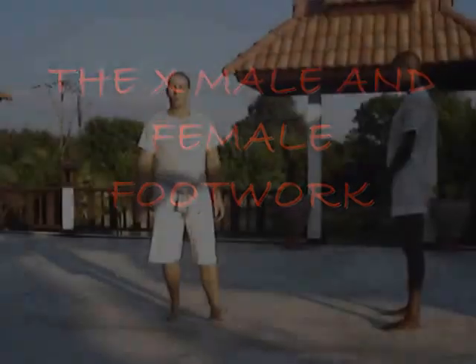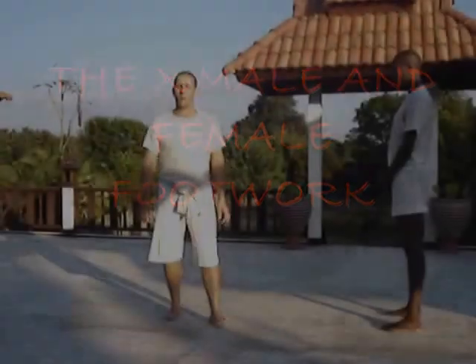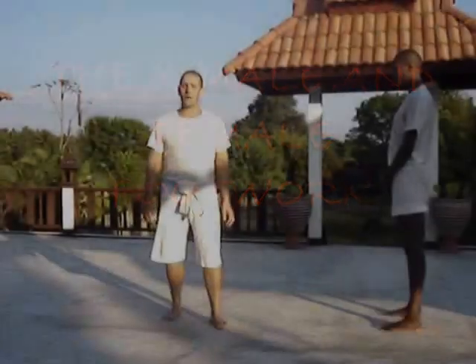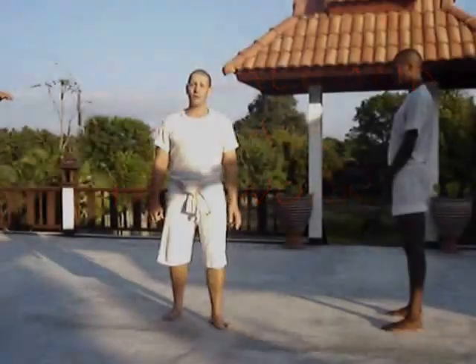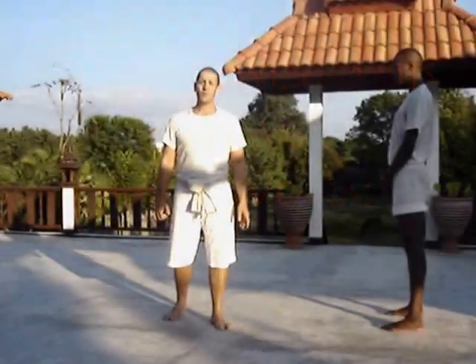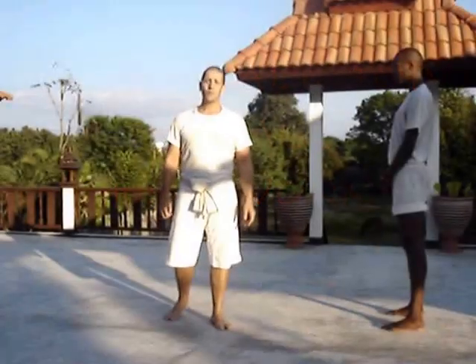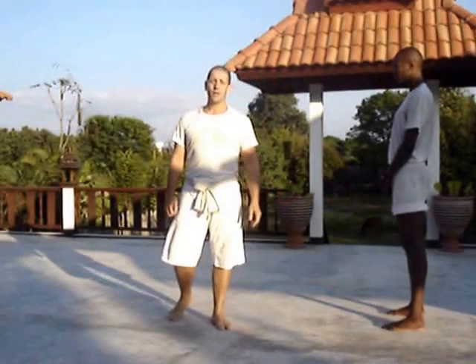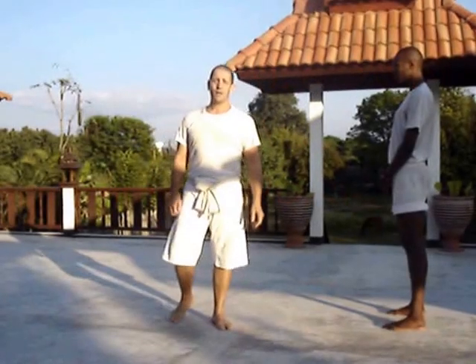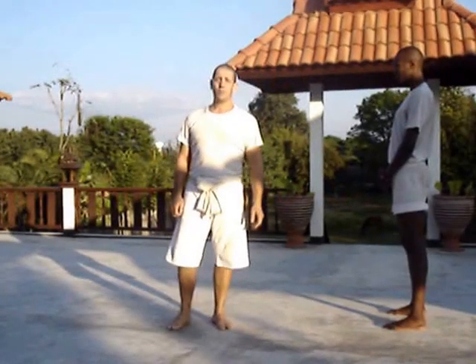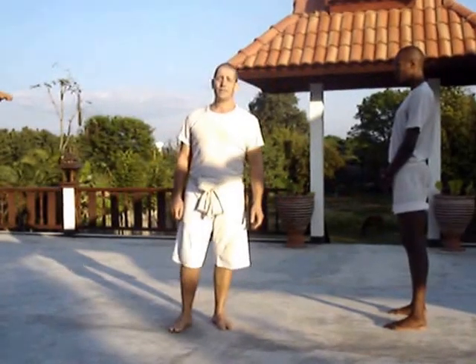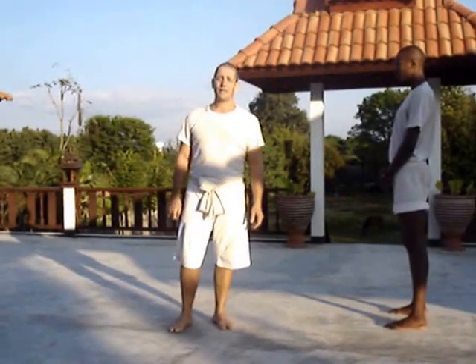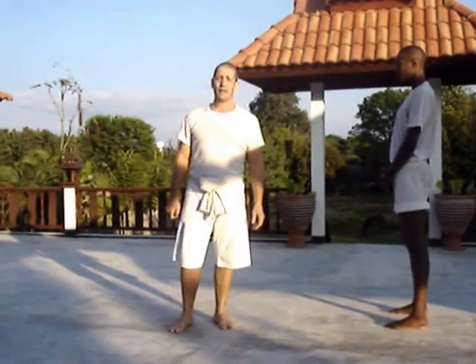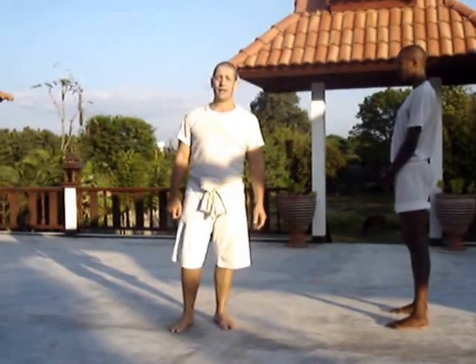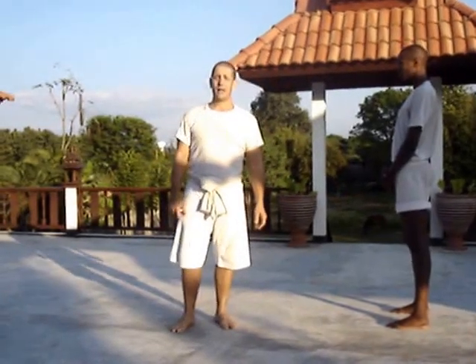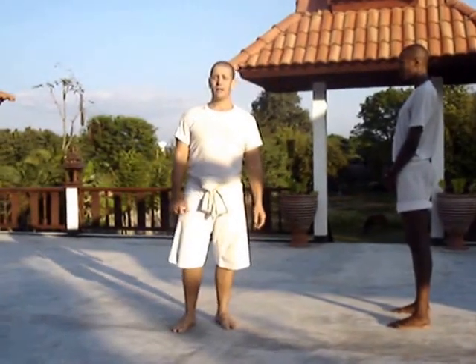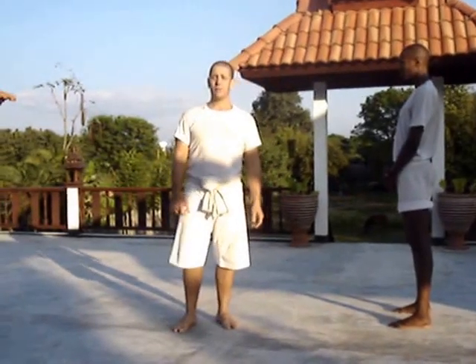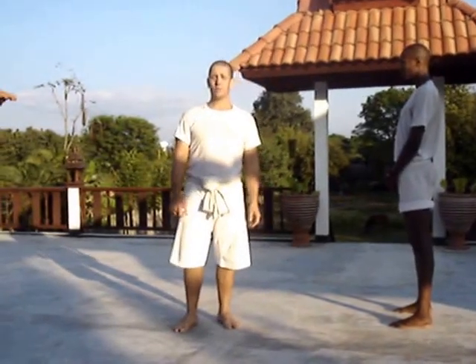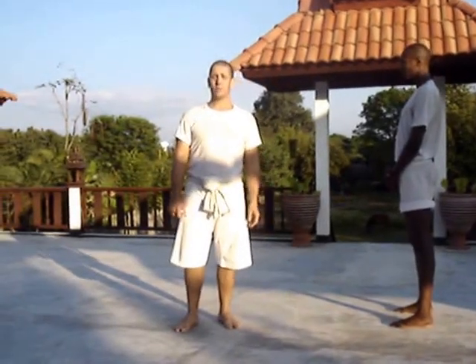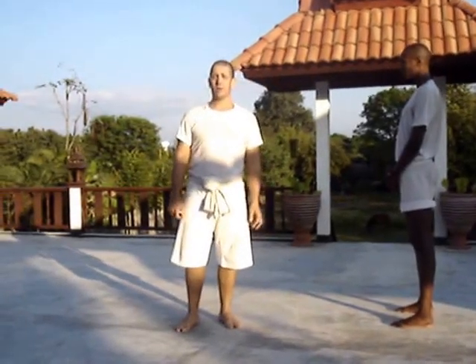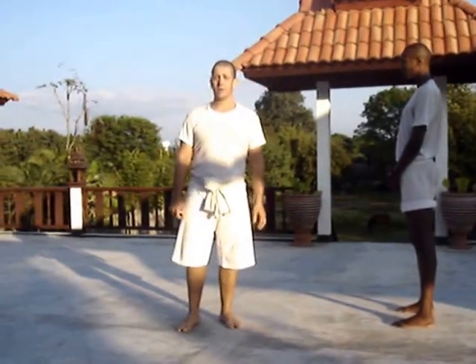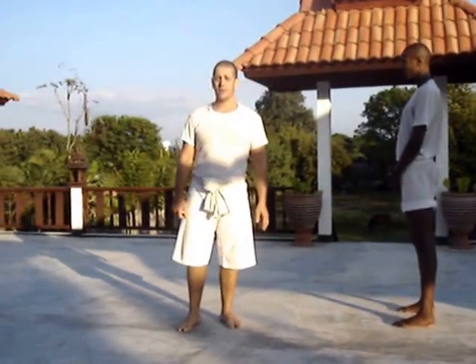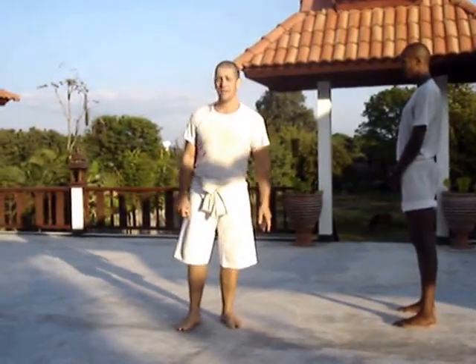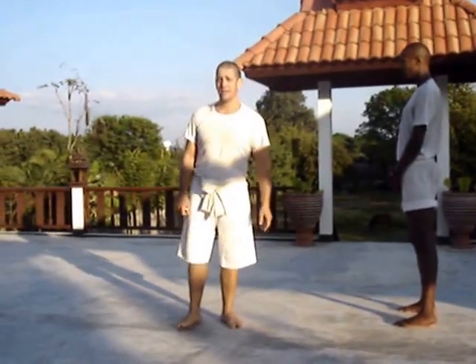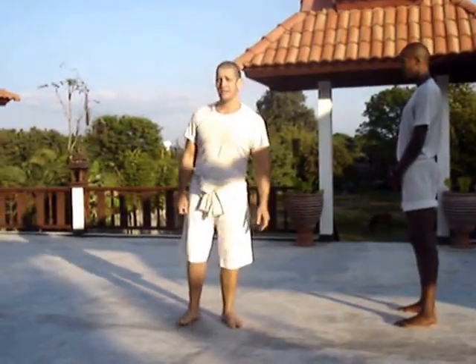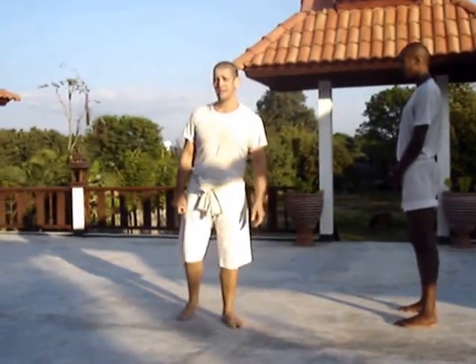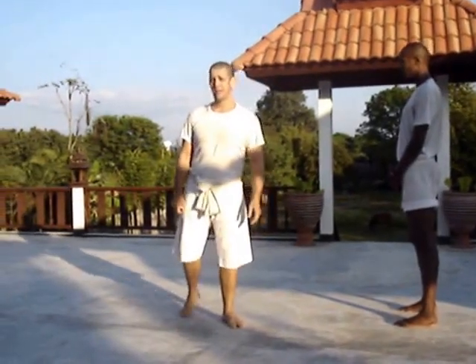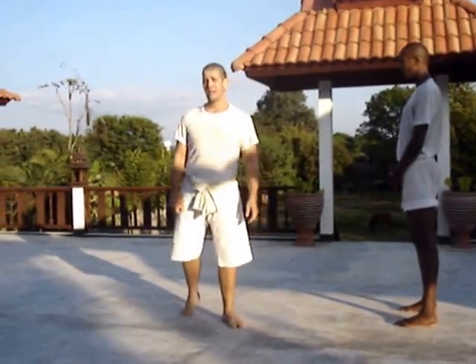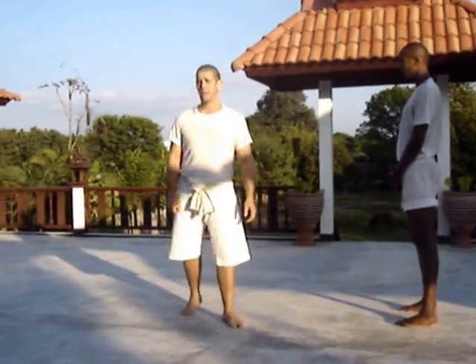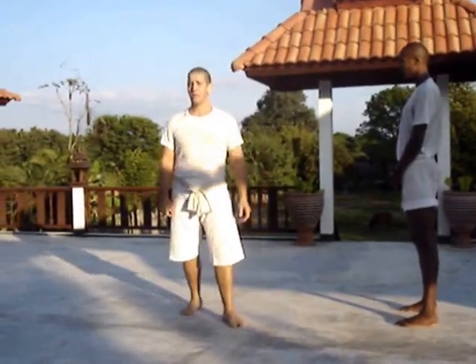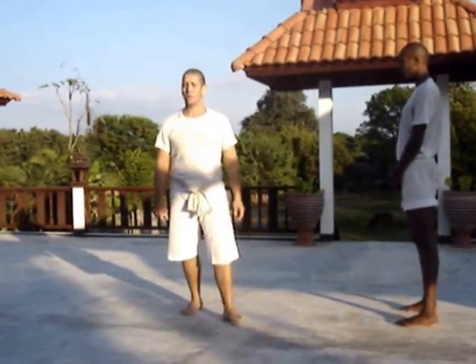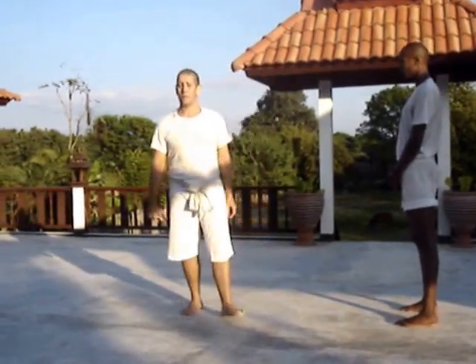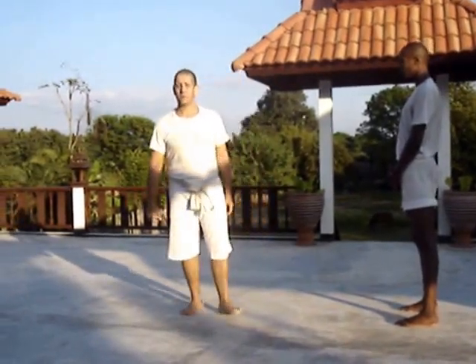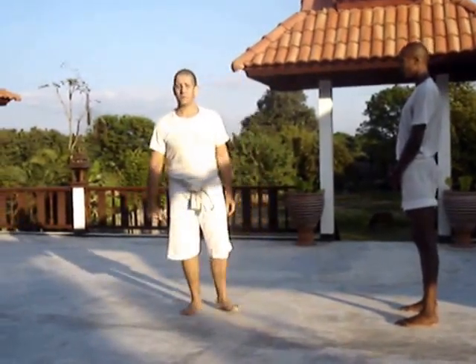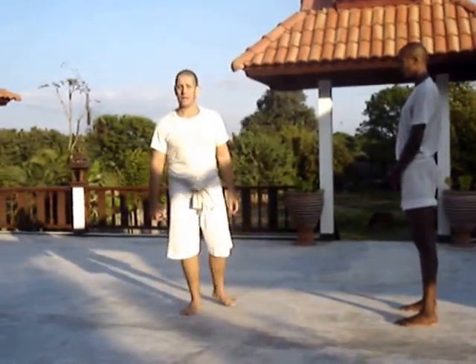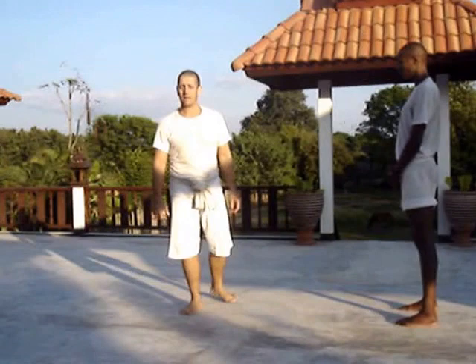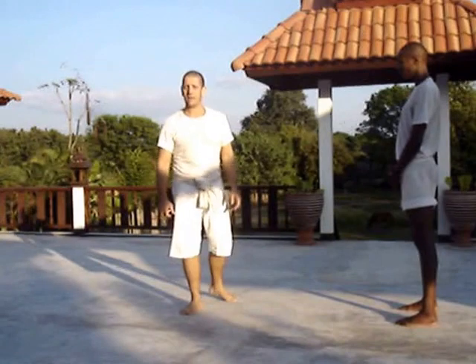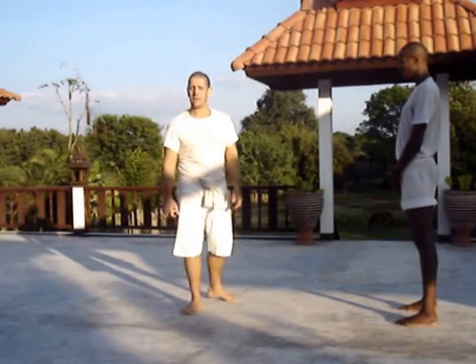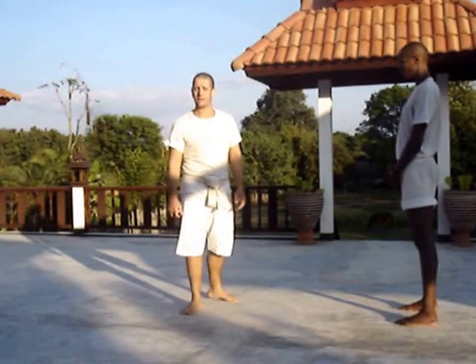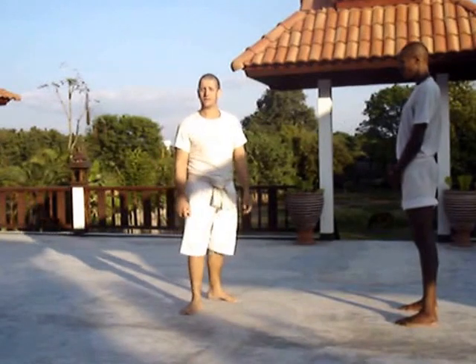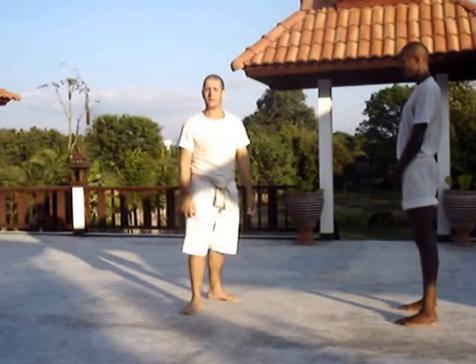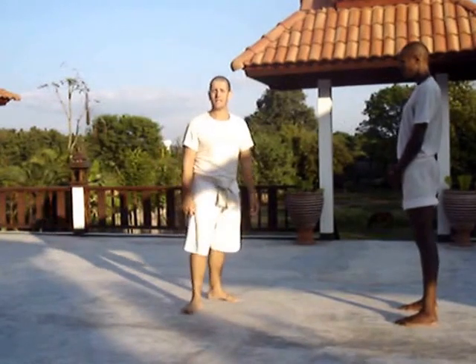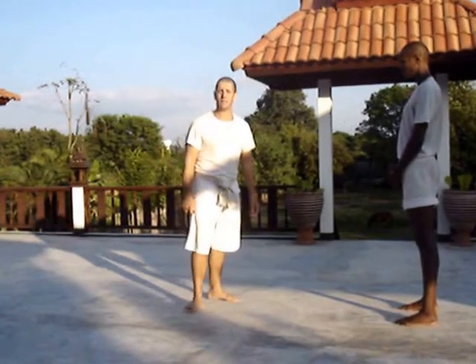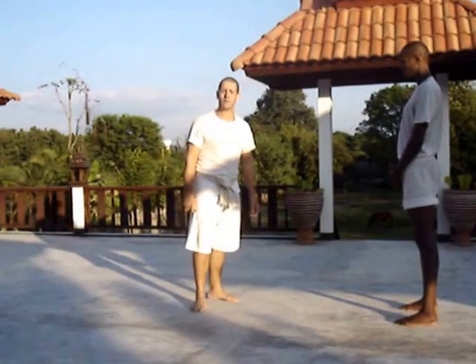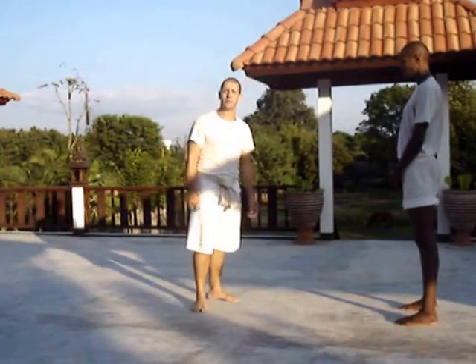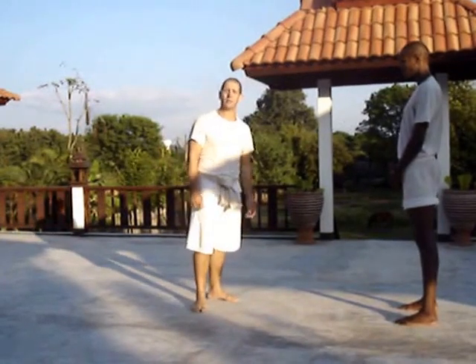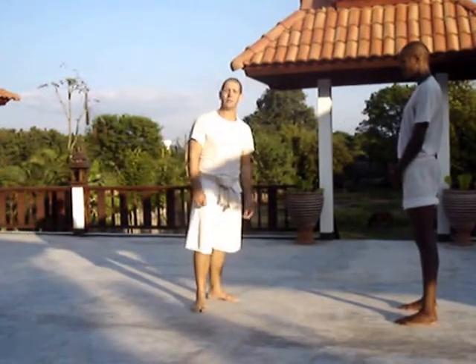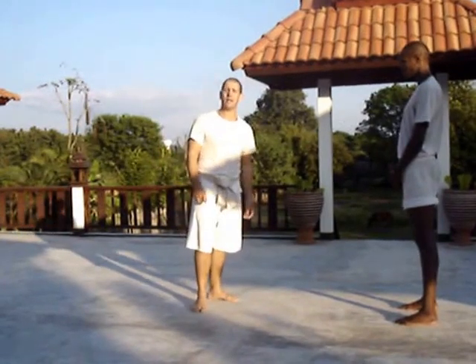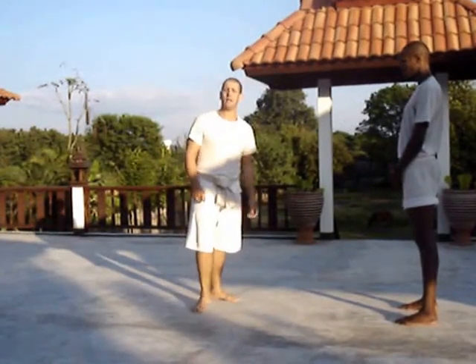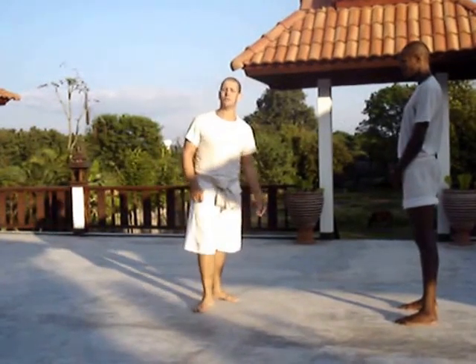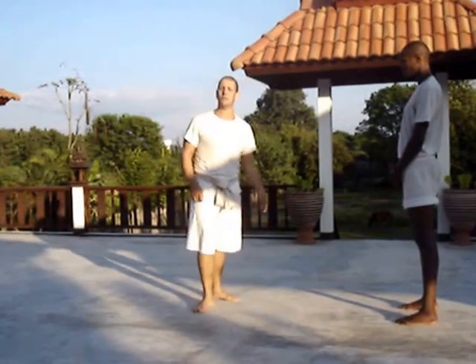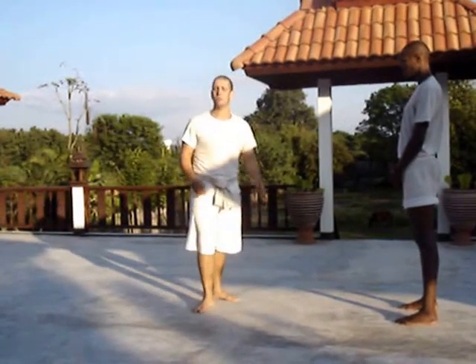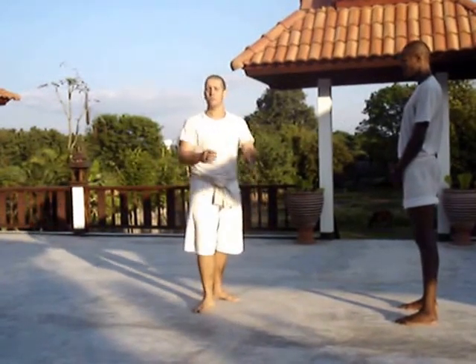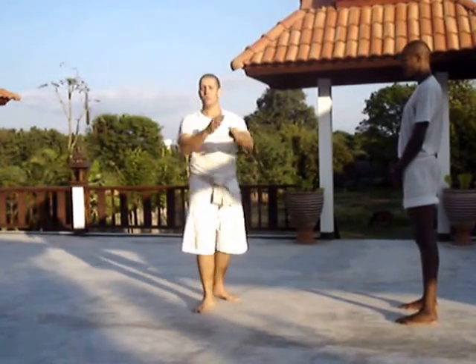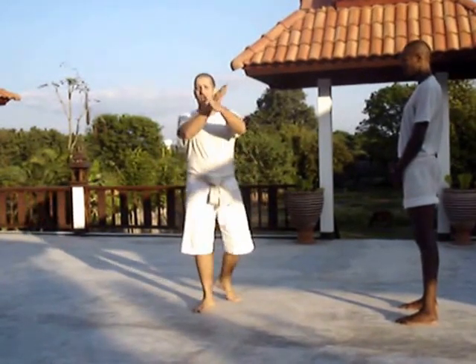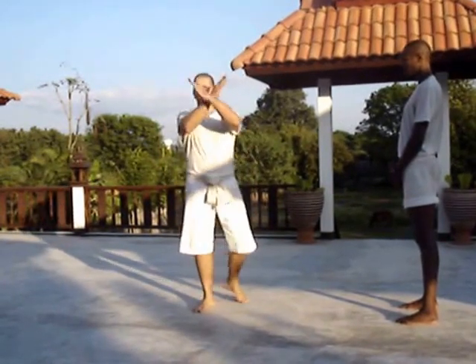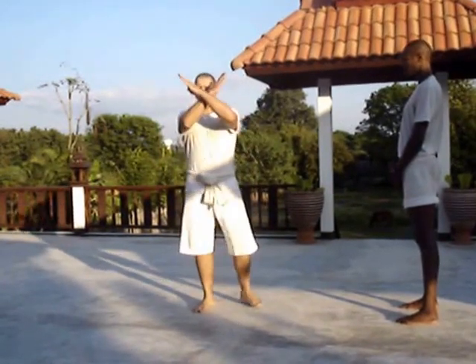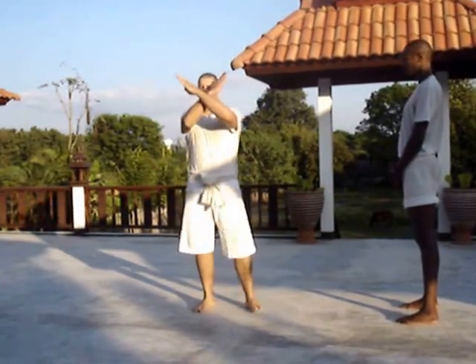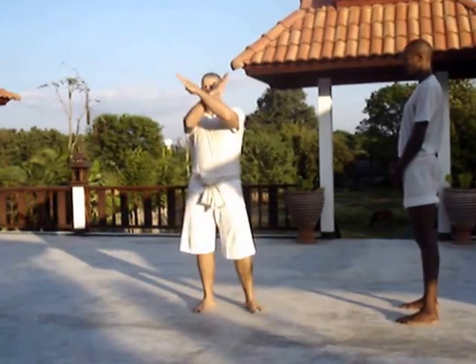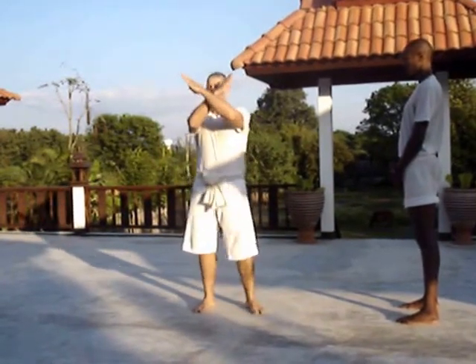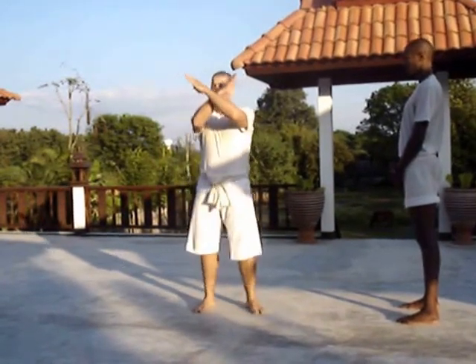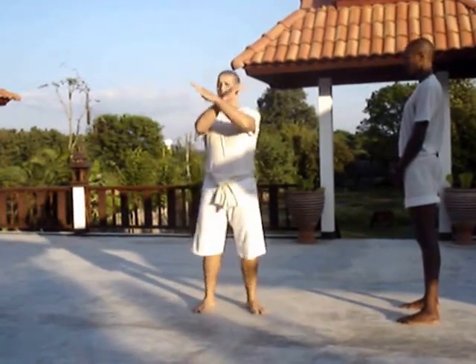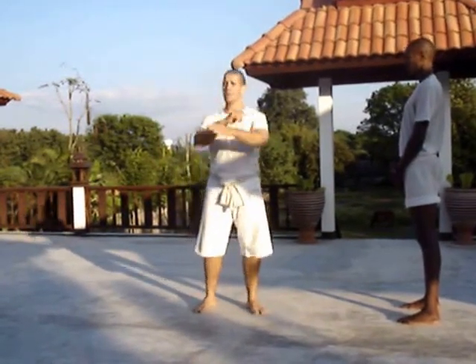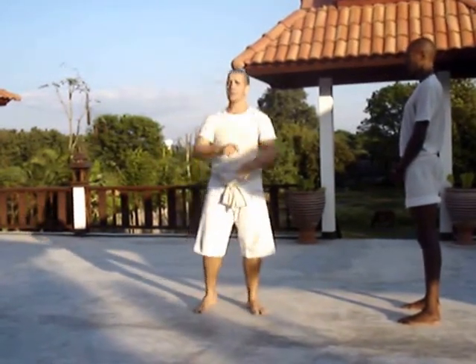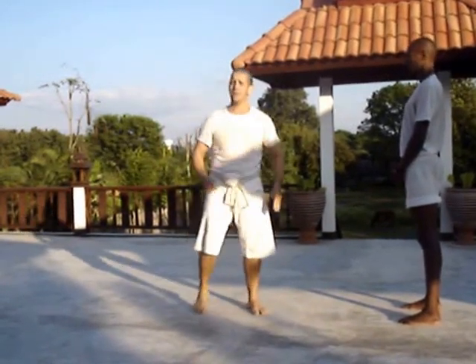Welcome to the Muay Thai Sangha footwork series. Today we're going to describe exercise number three, related to the next footwork.